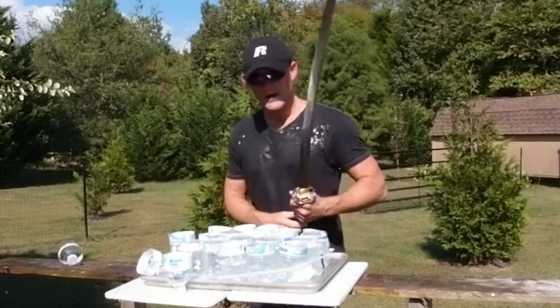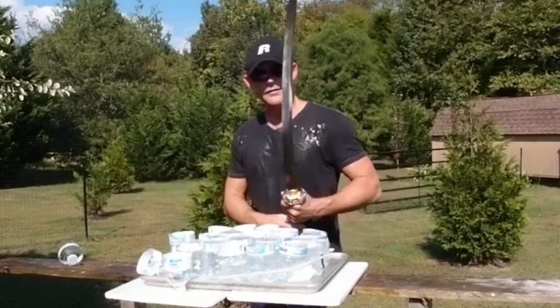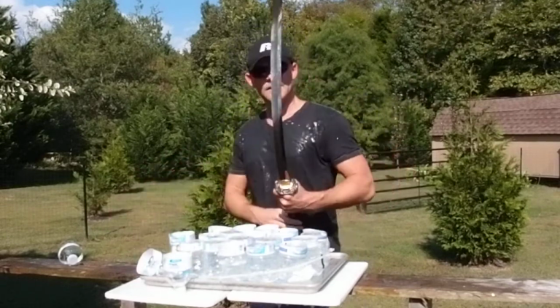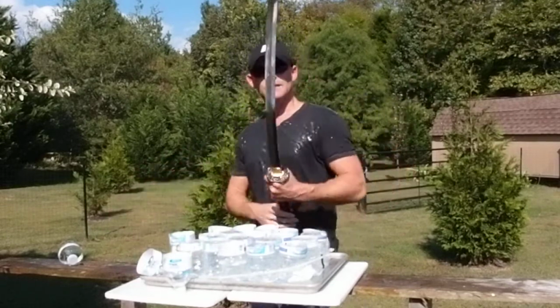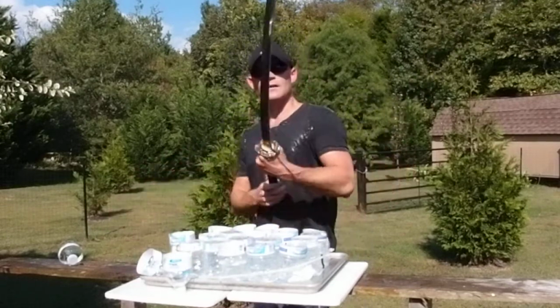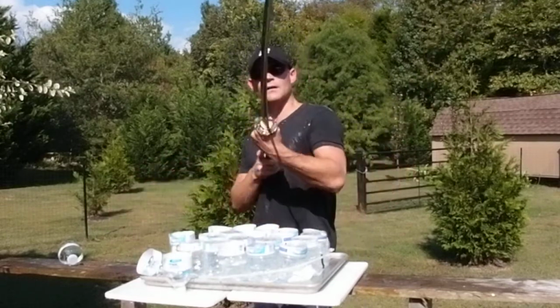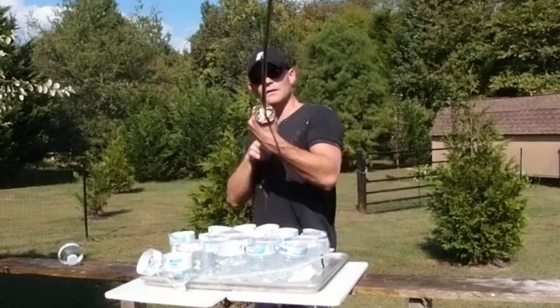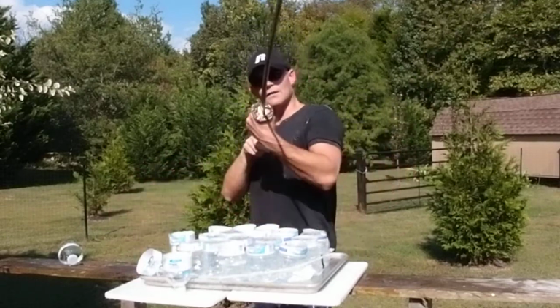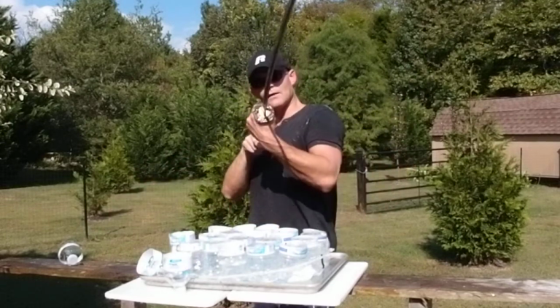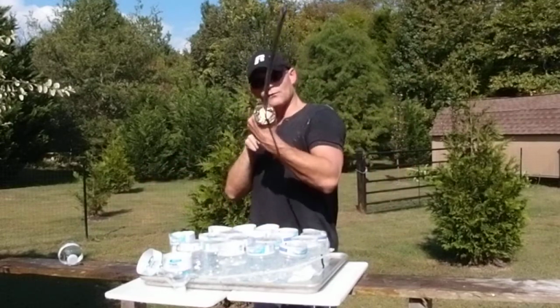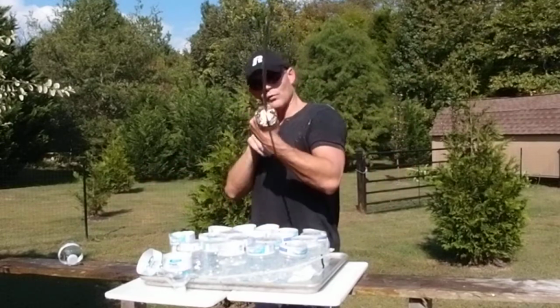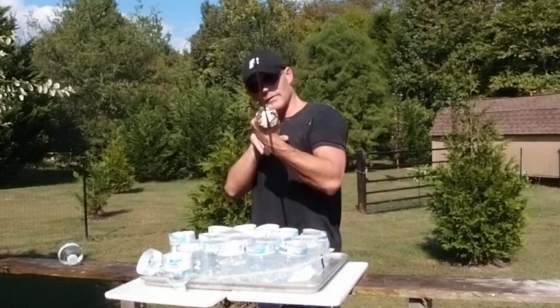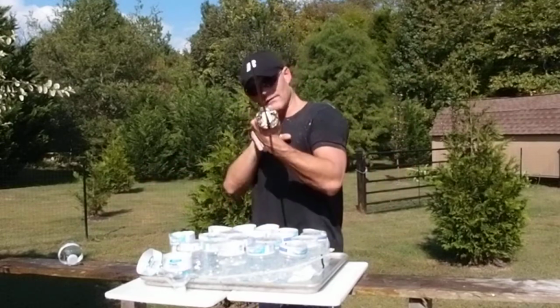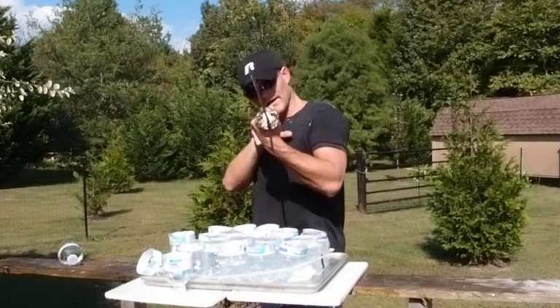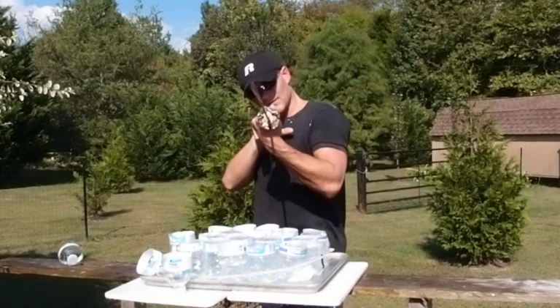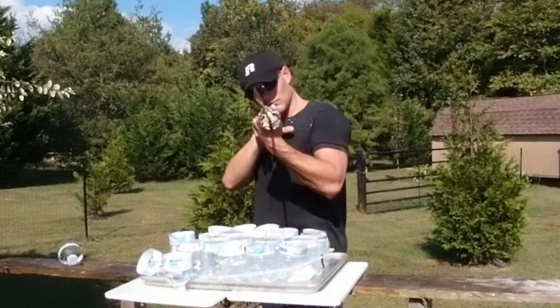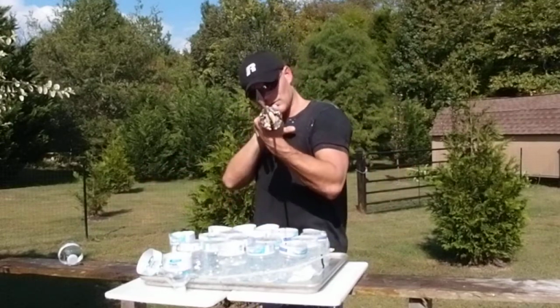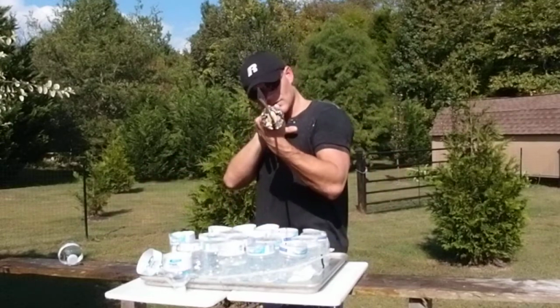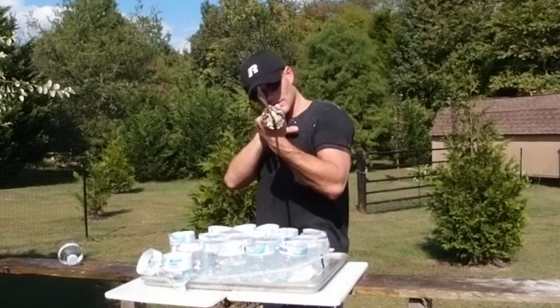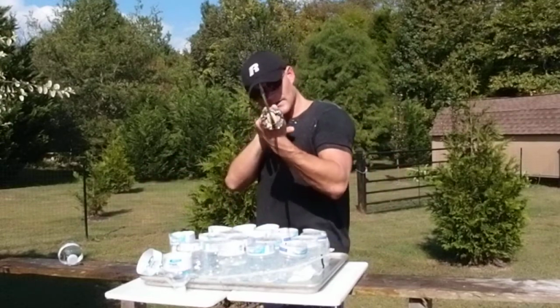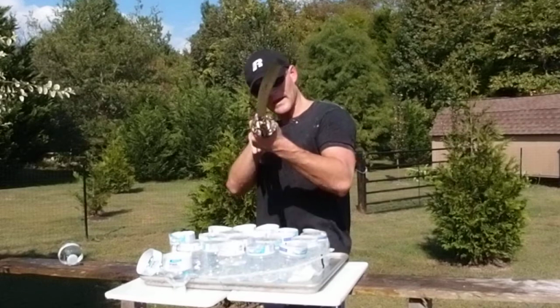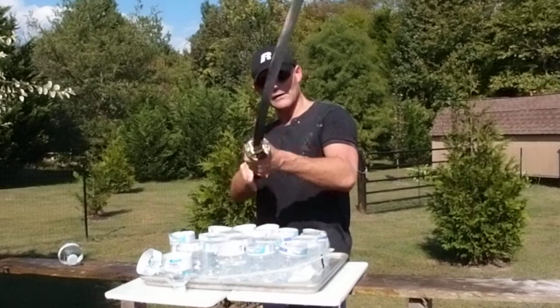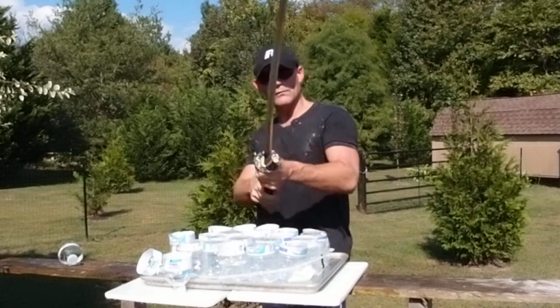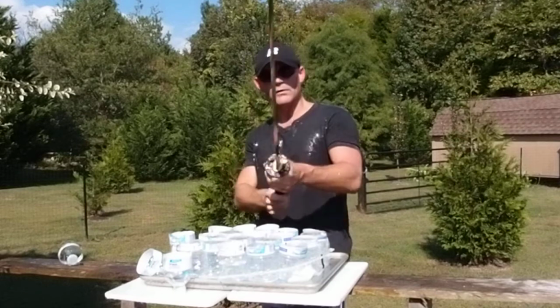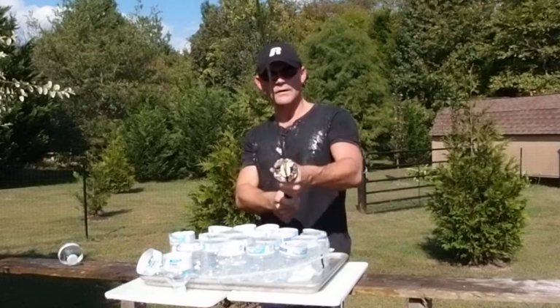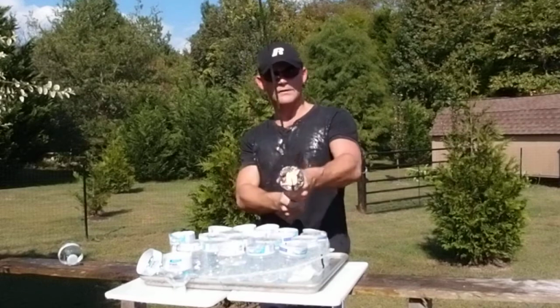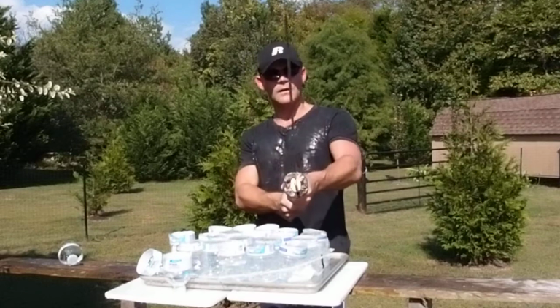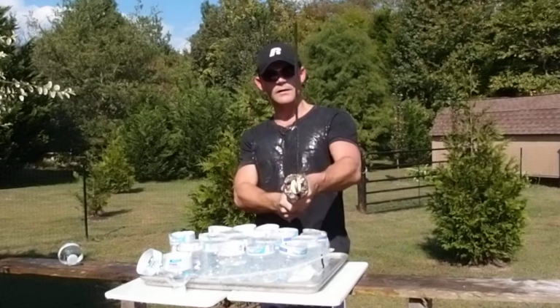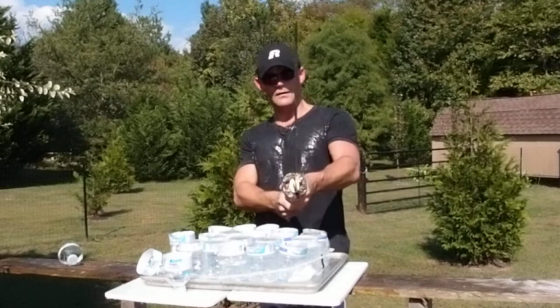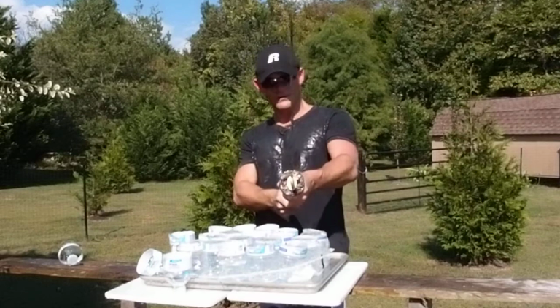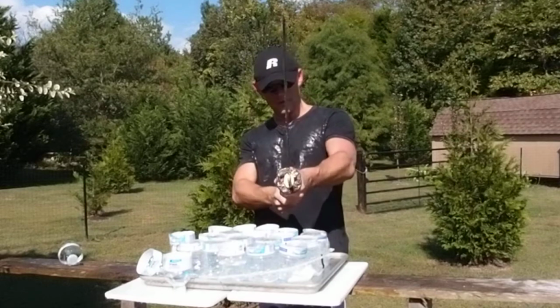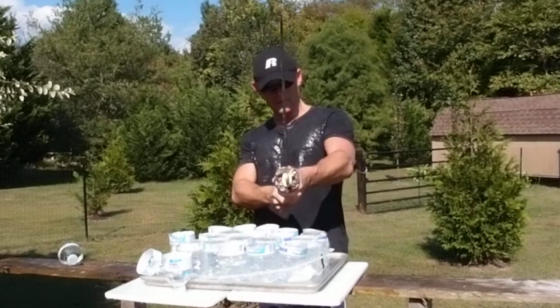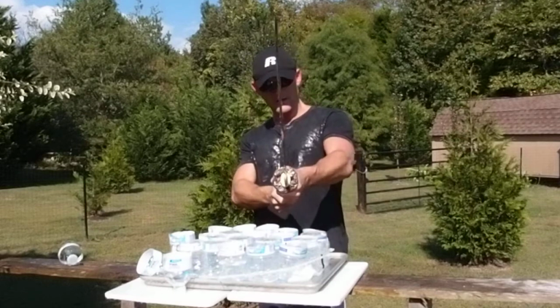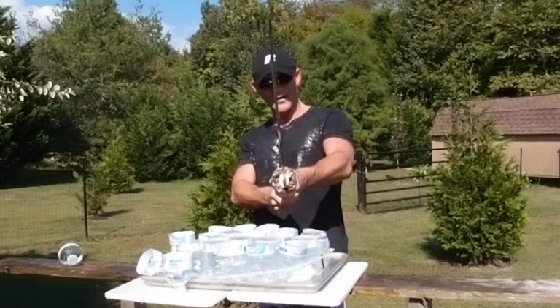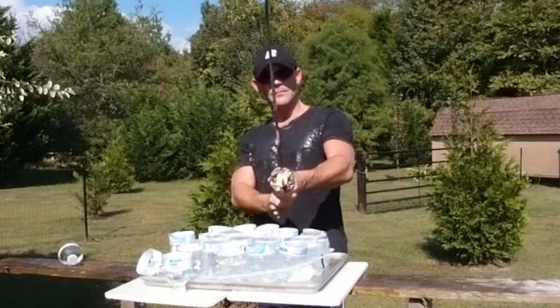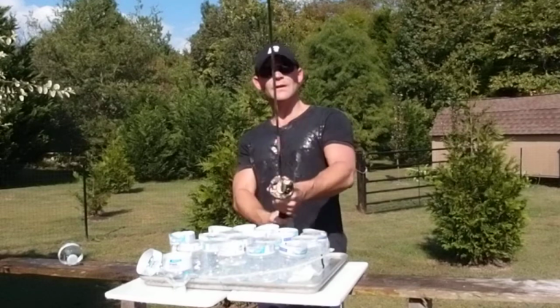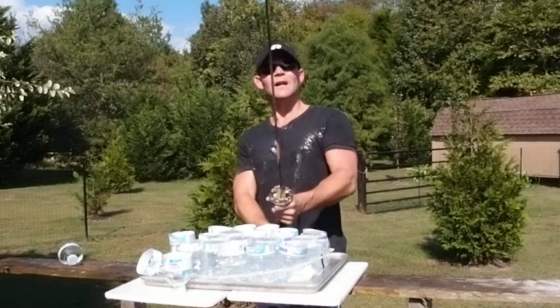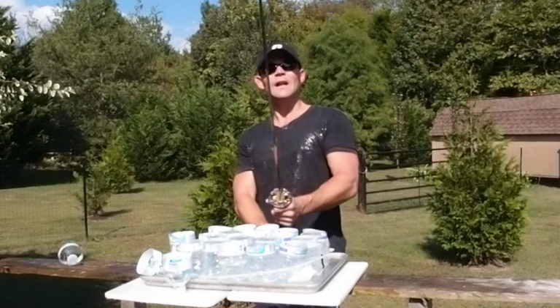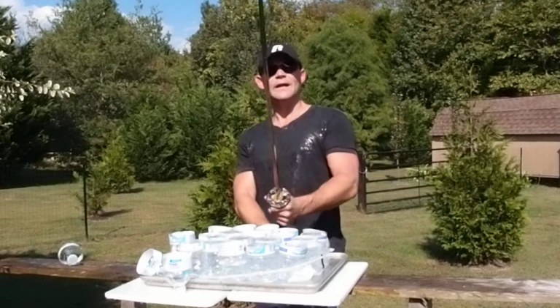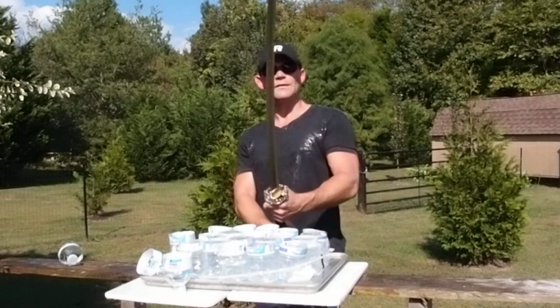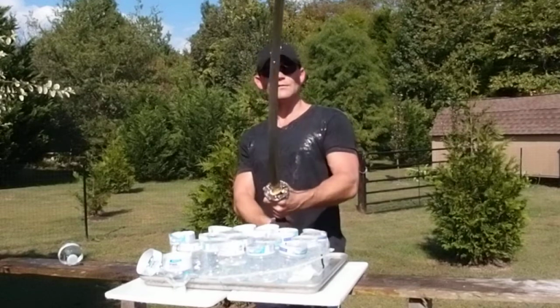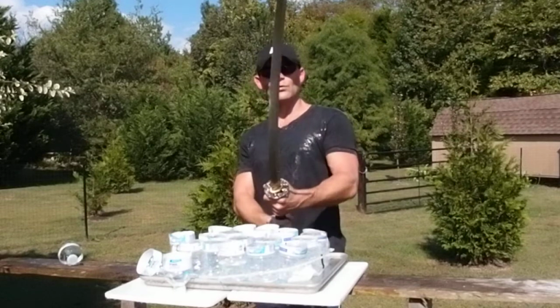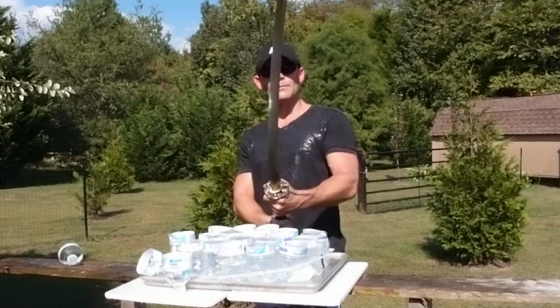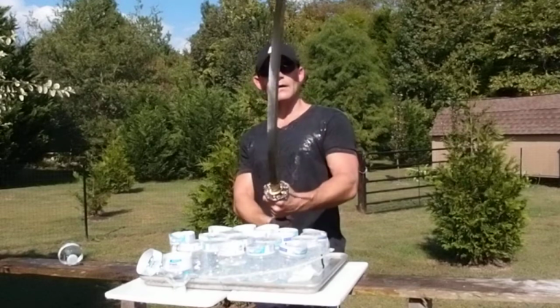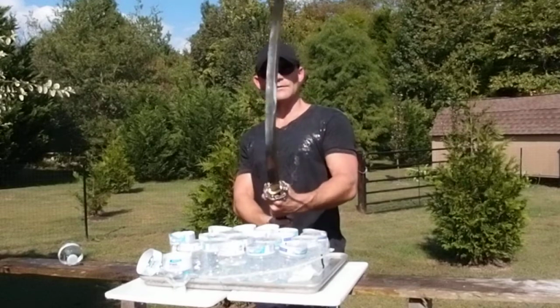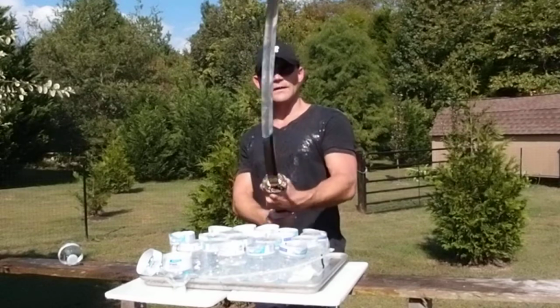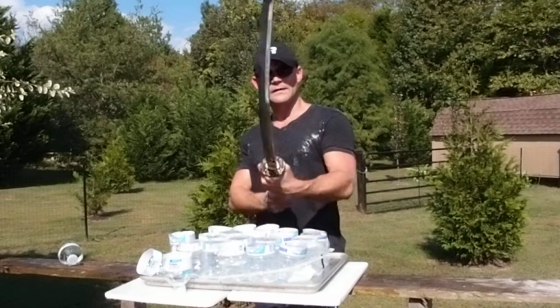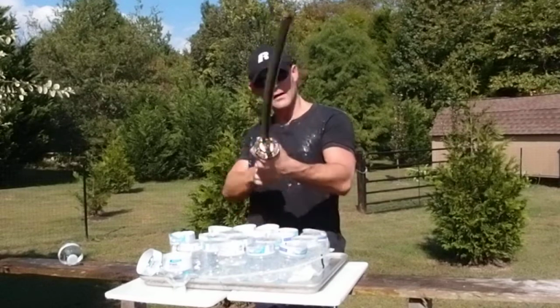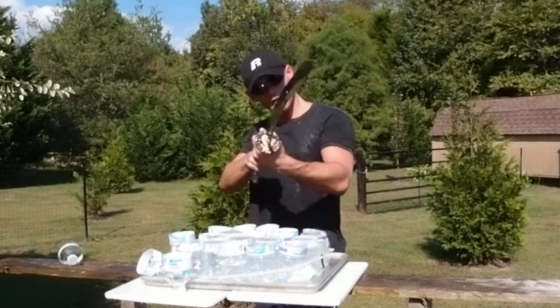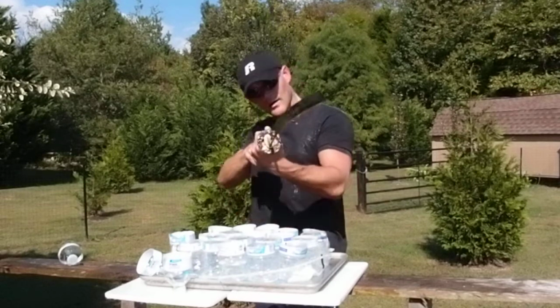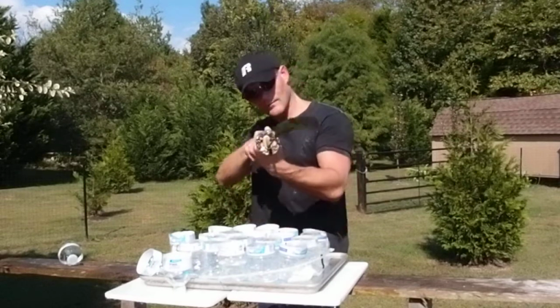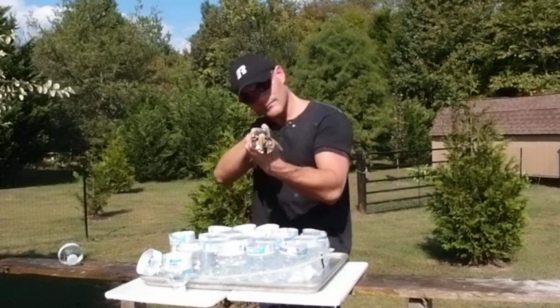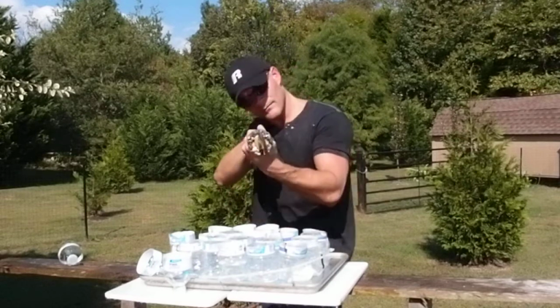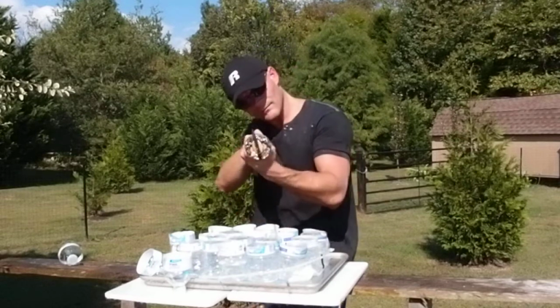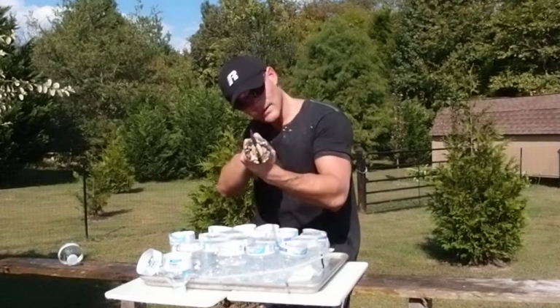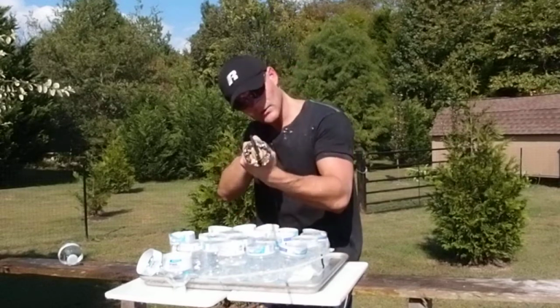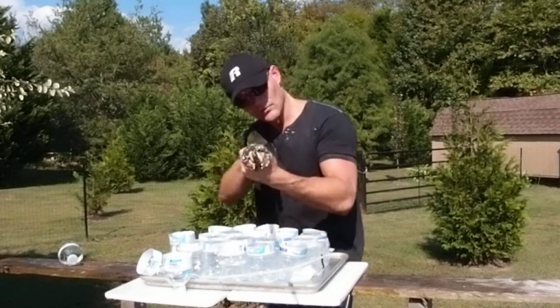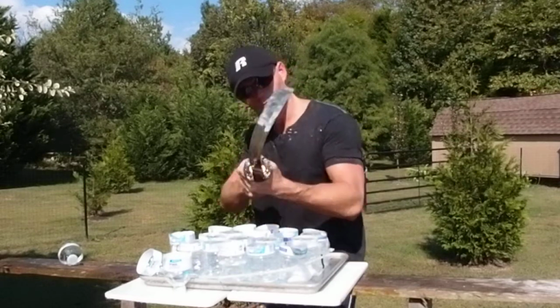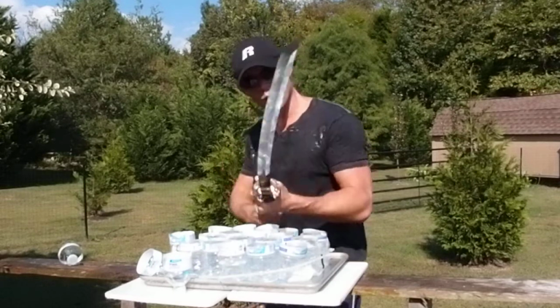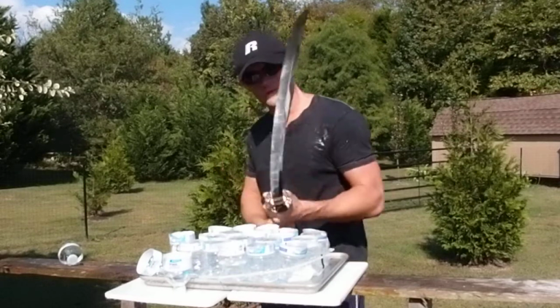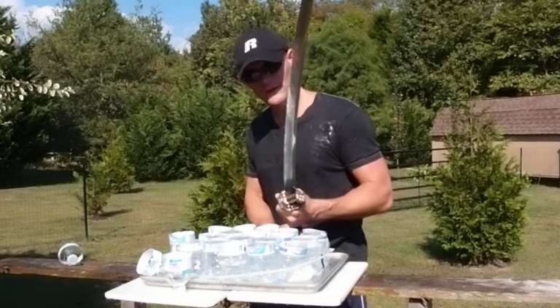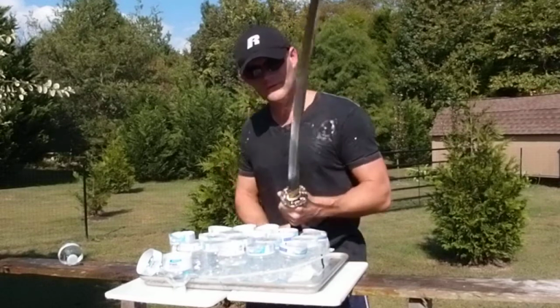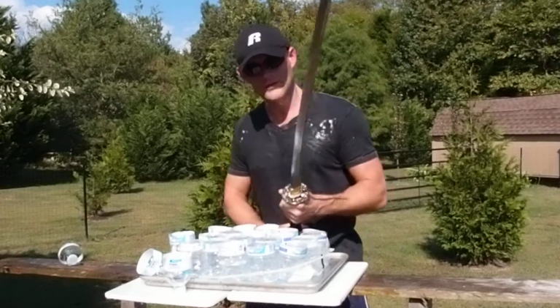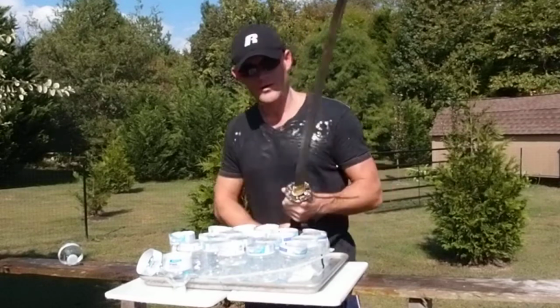These Katanas will be available at RonanKatana.com and TheSwordBuyersGuide.com. Thank you. More videos to come.